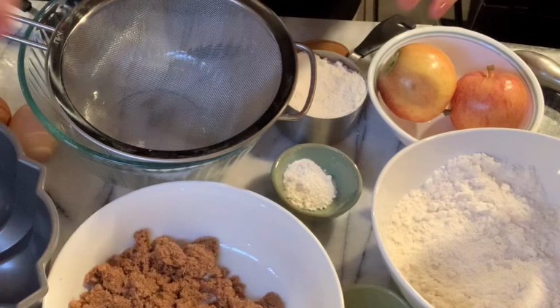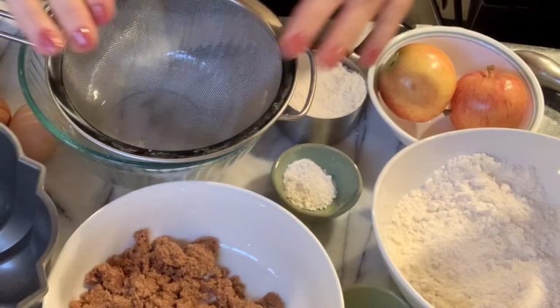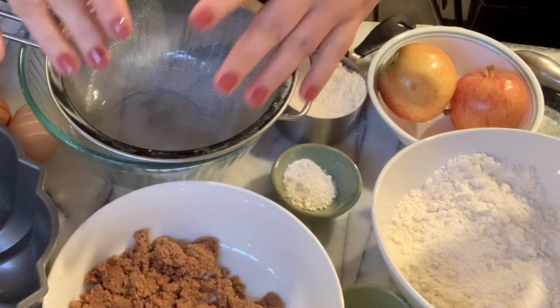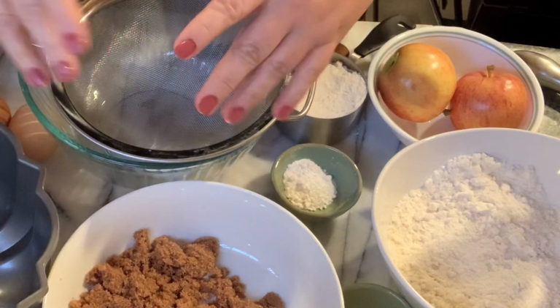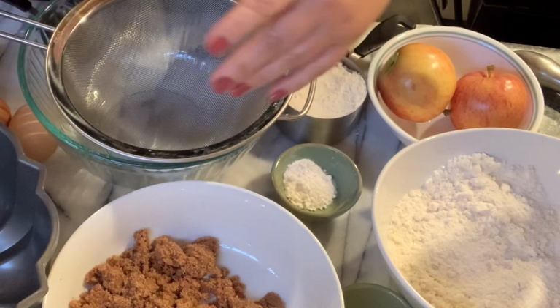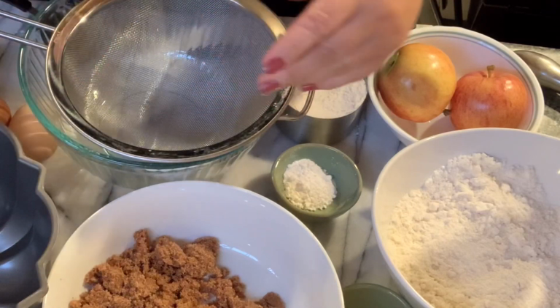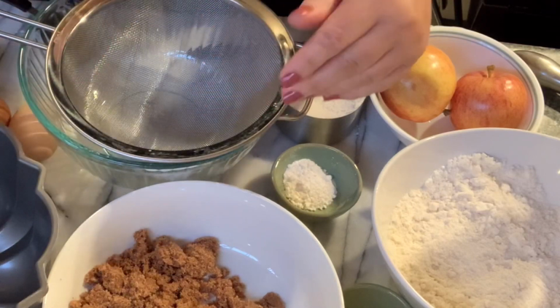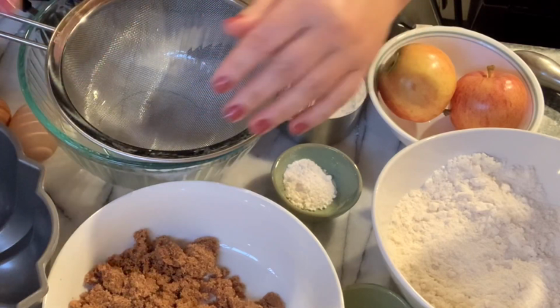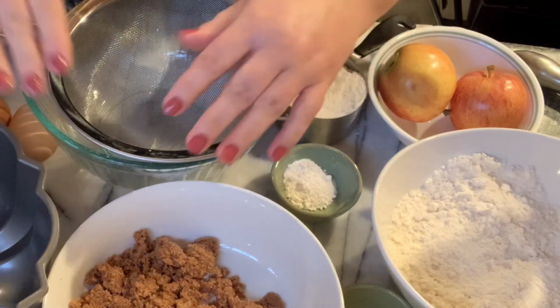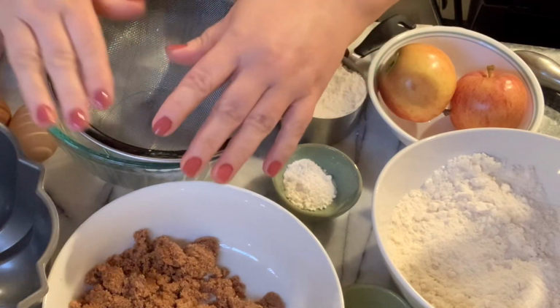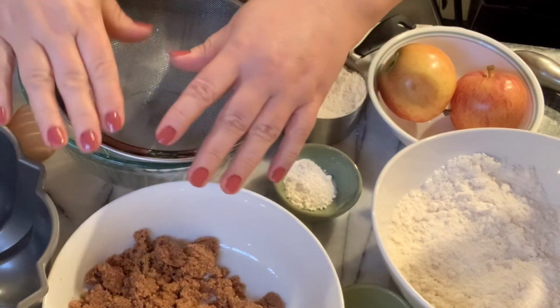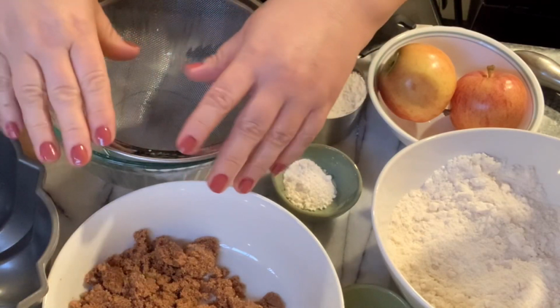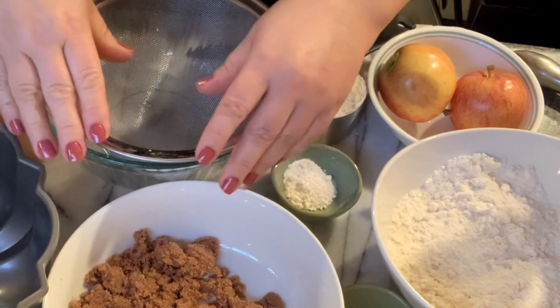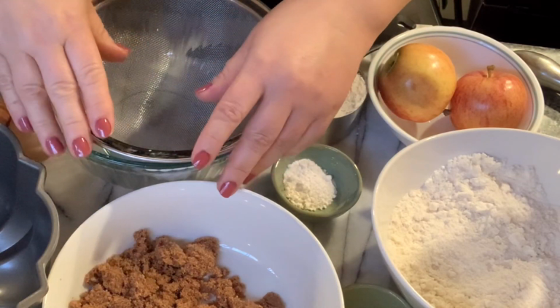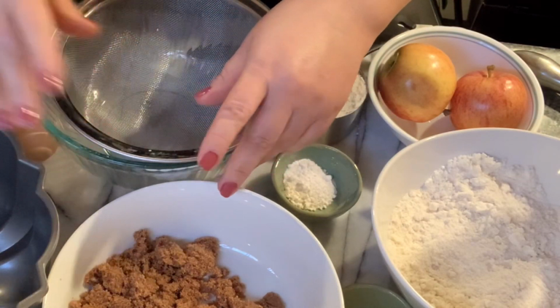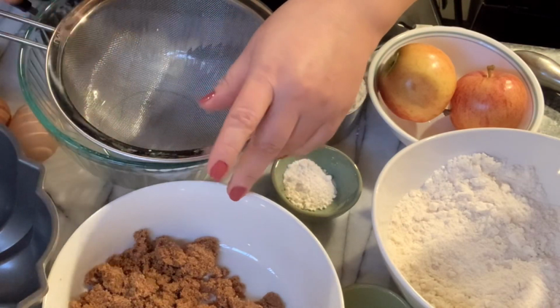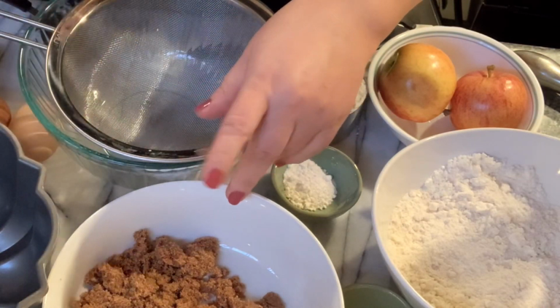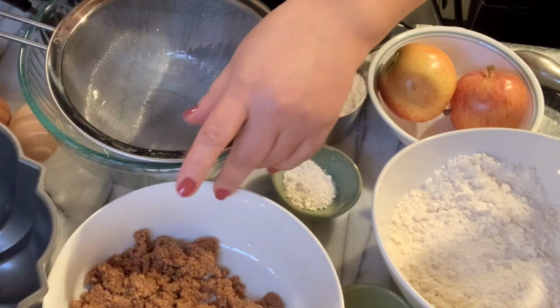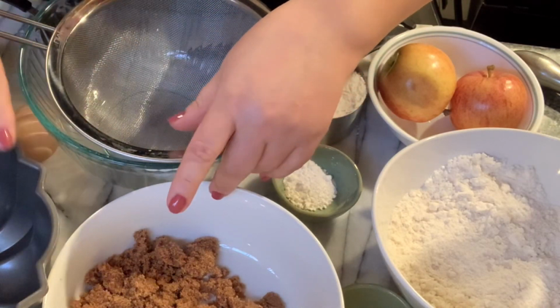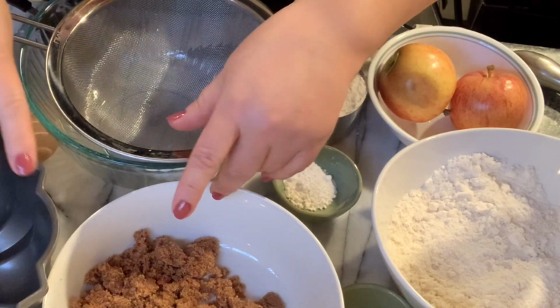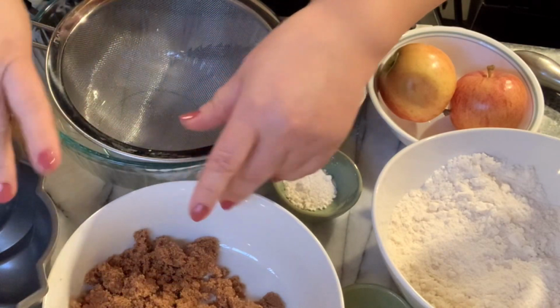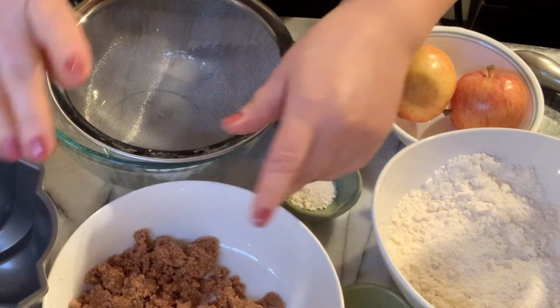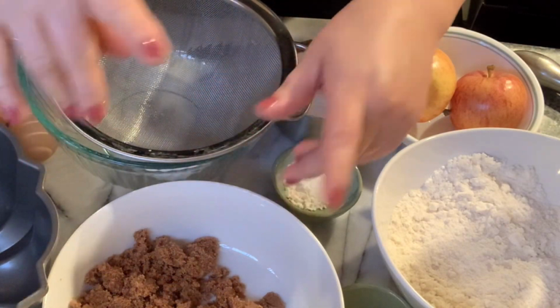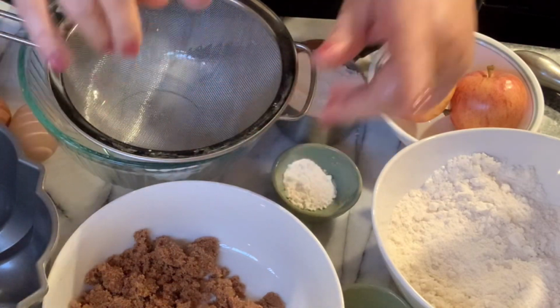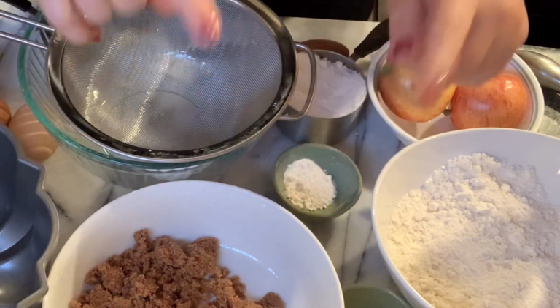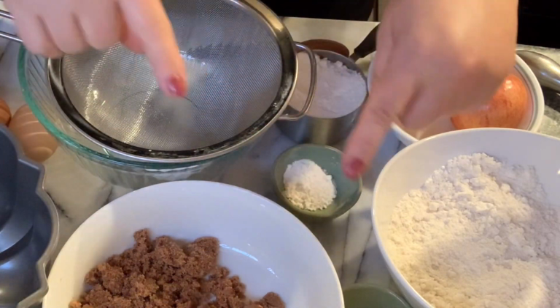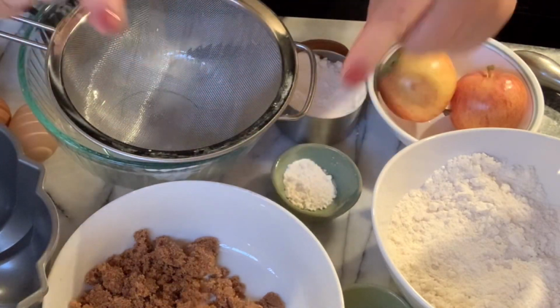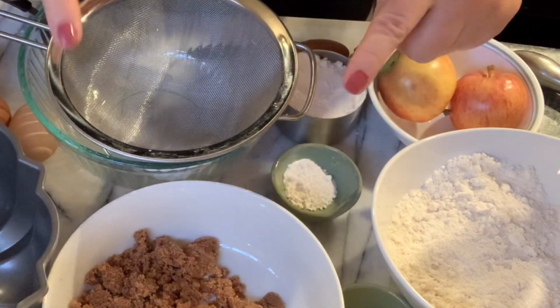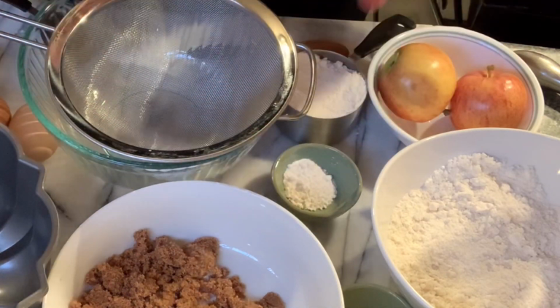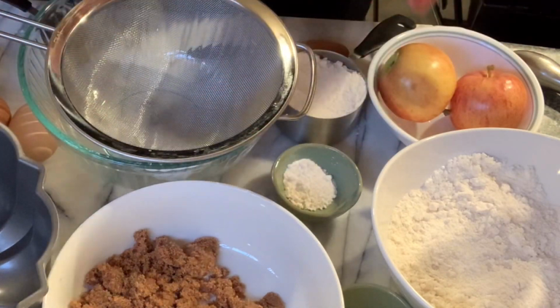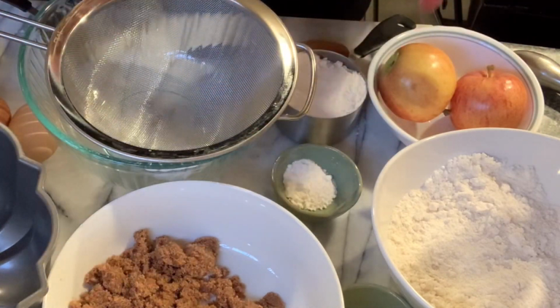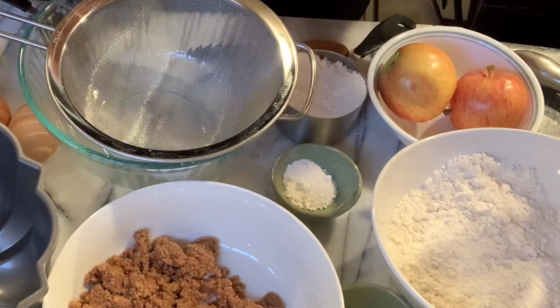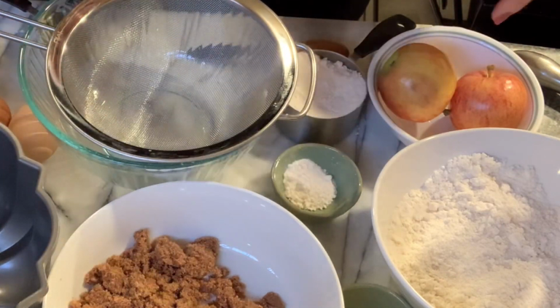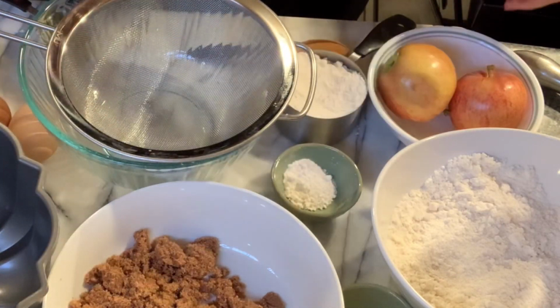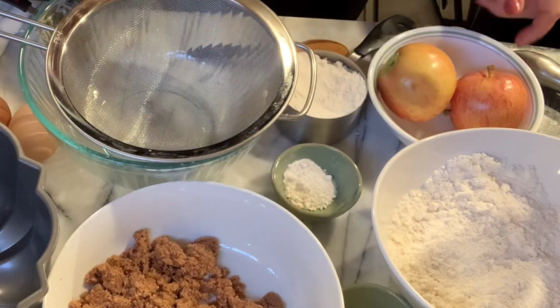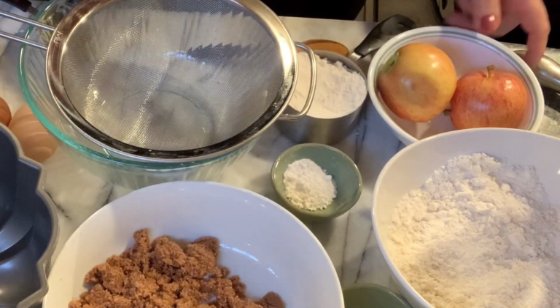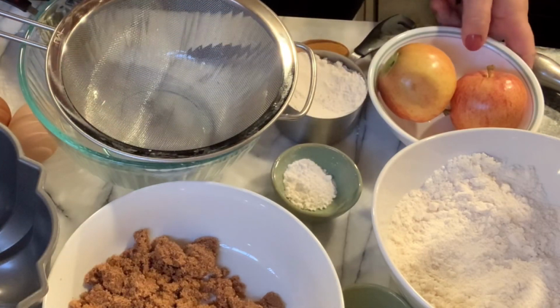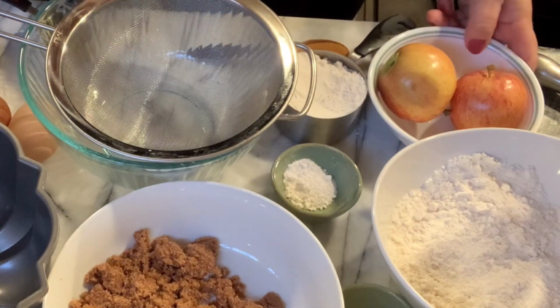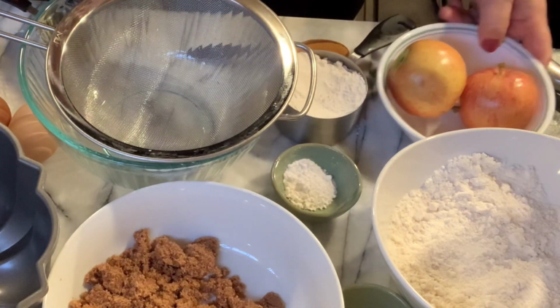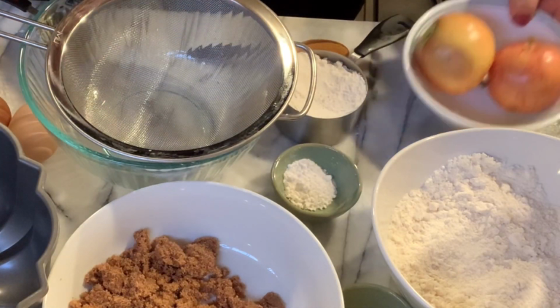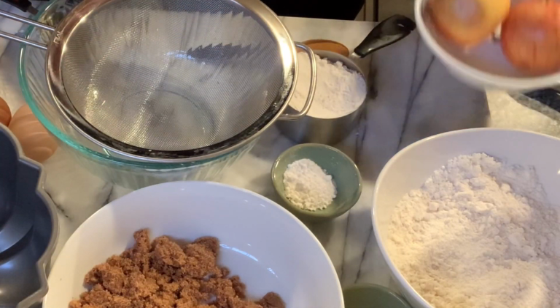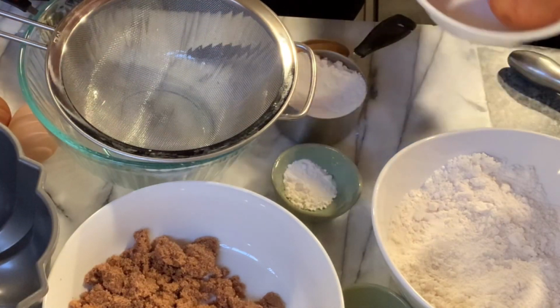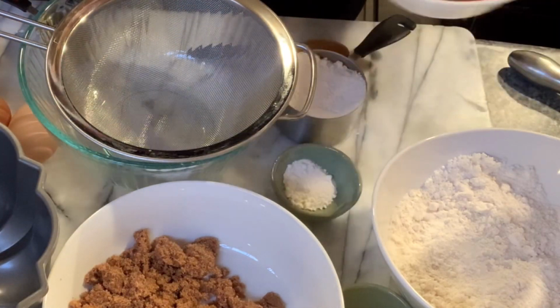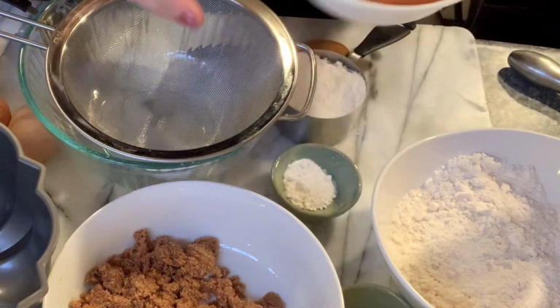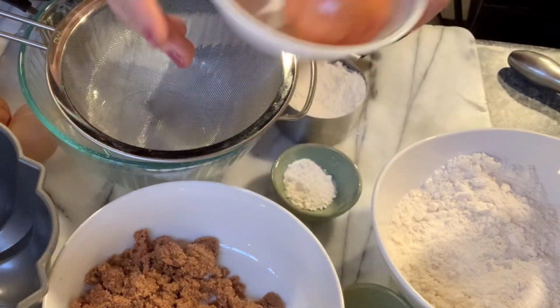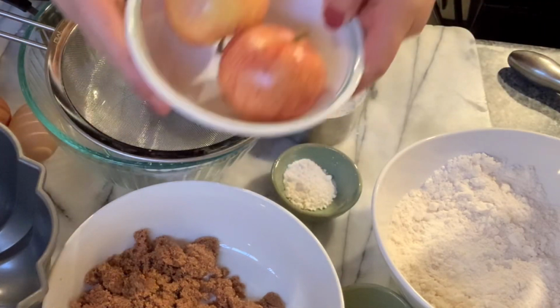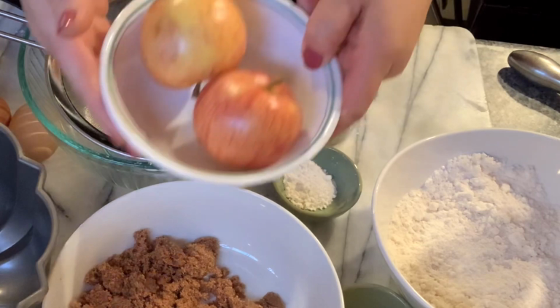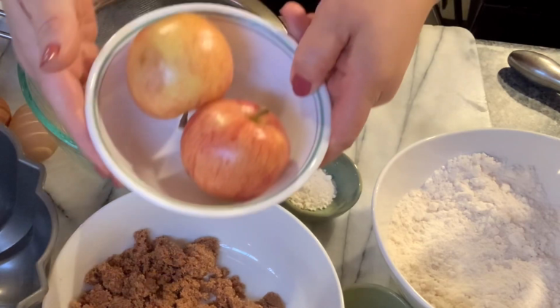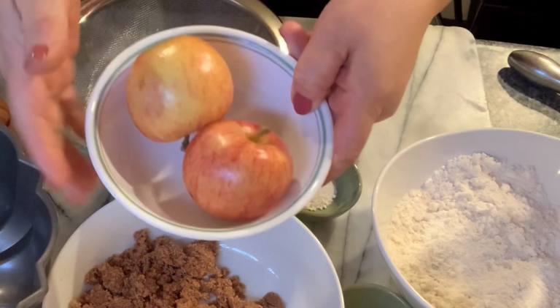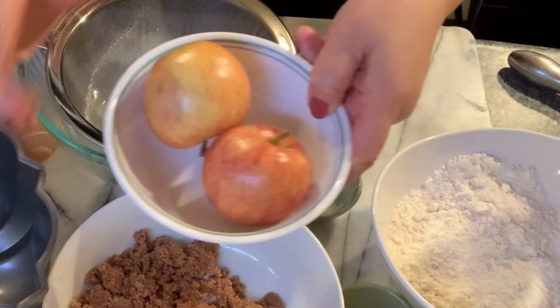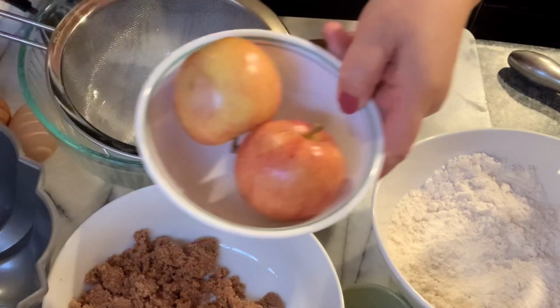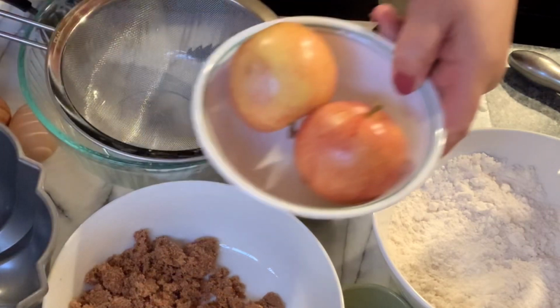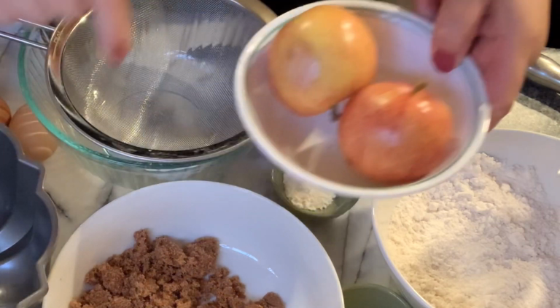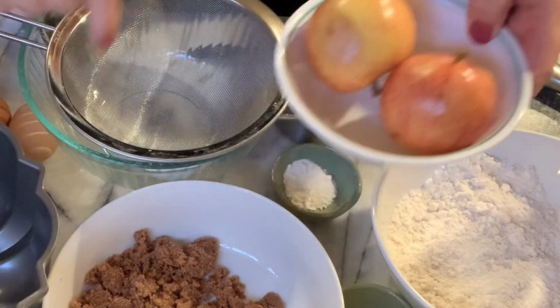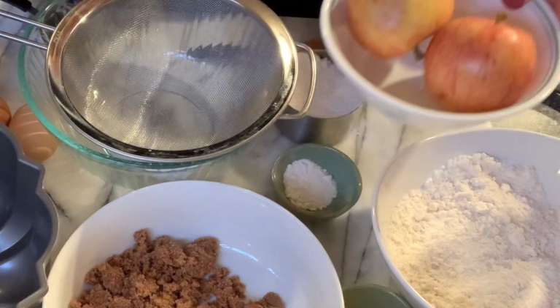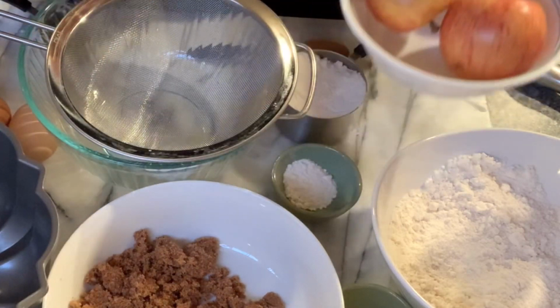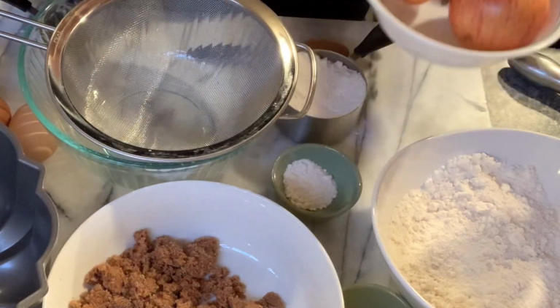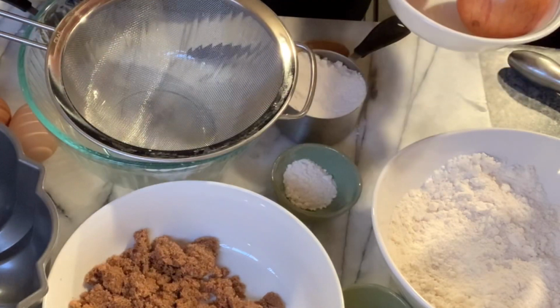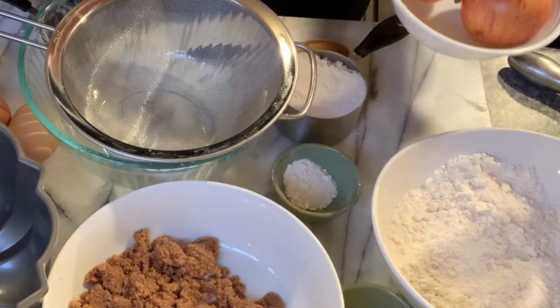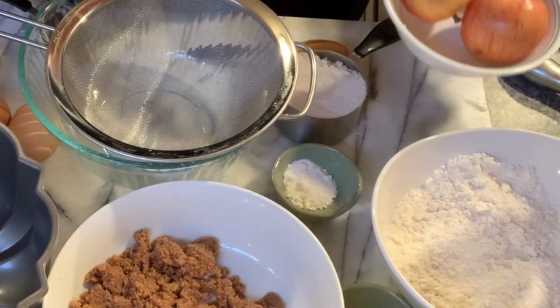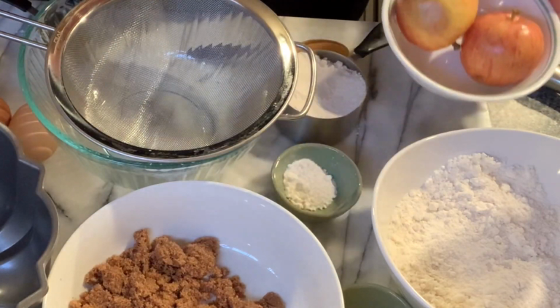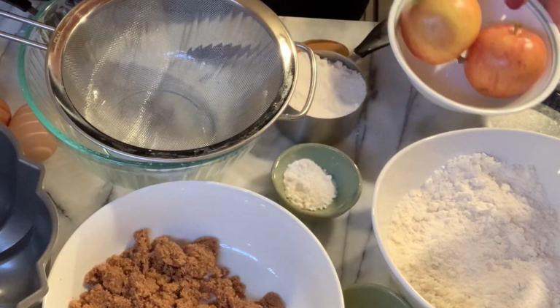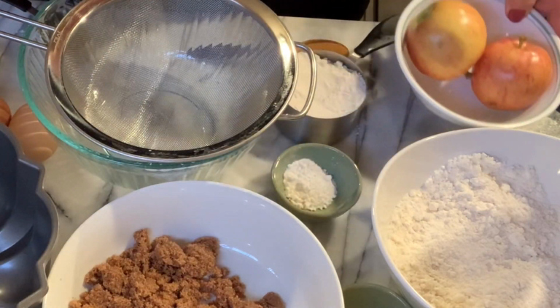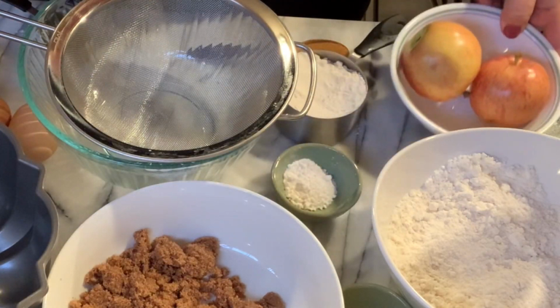Hello and welcome to my channel and my video. Today I'm going to be preparing apple cinnamon crumb cake.